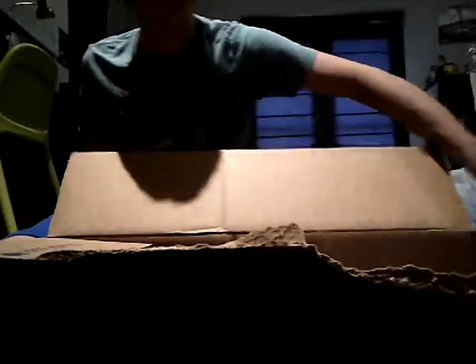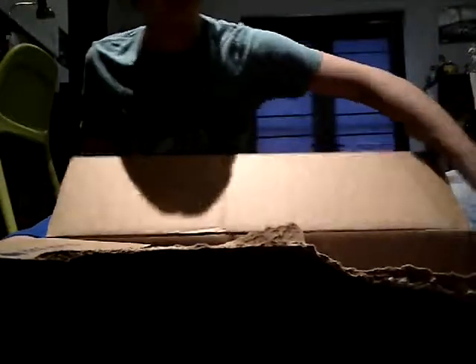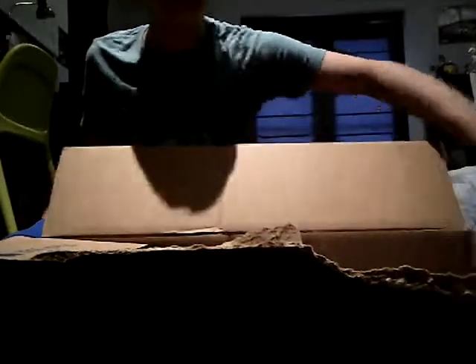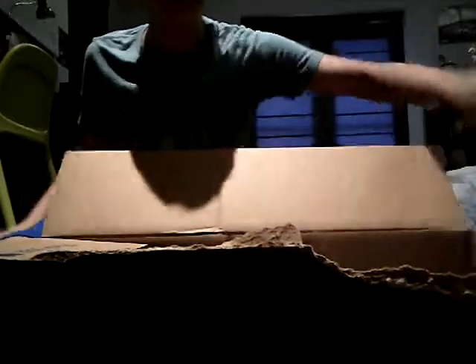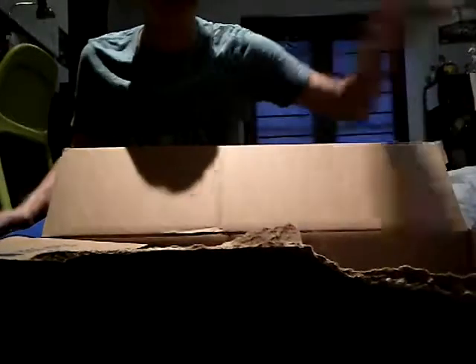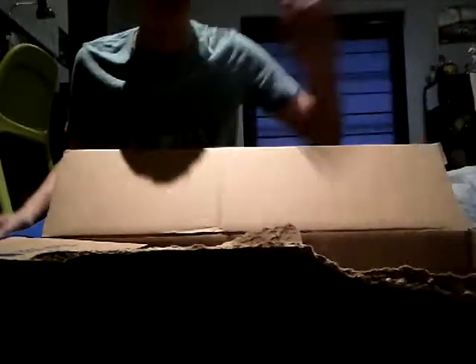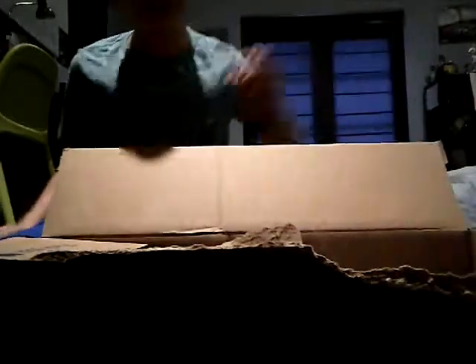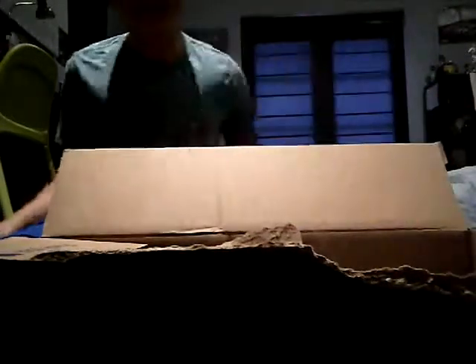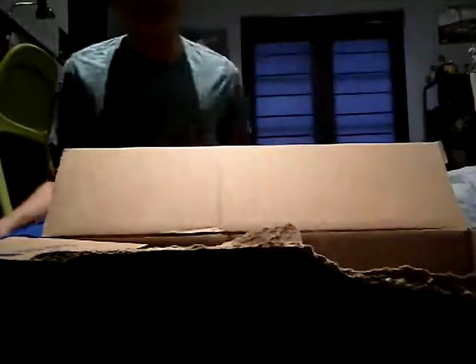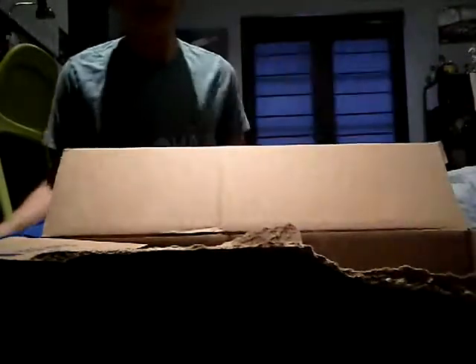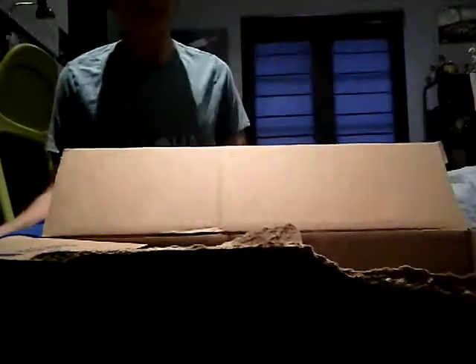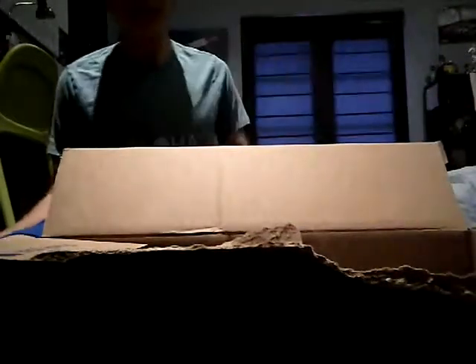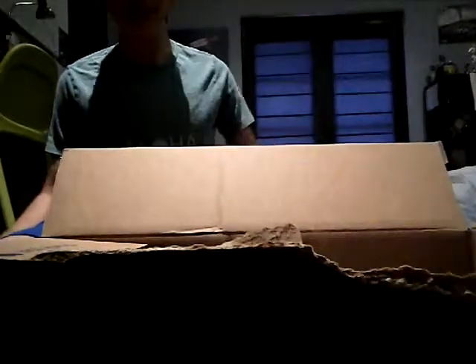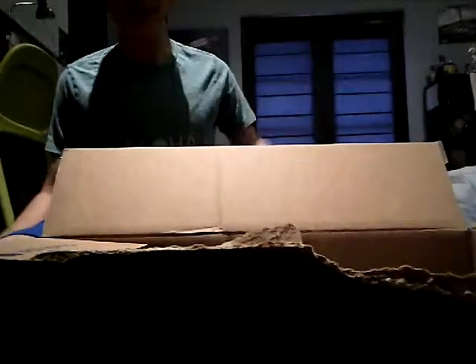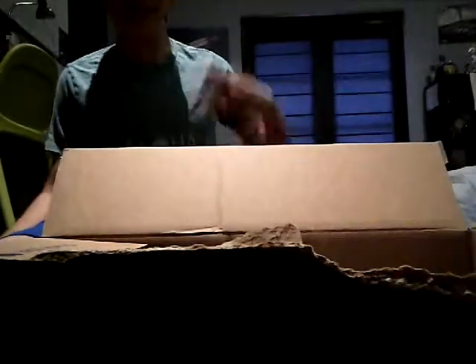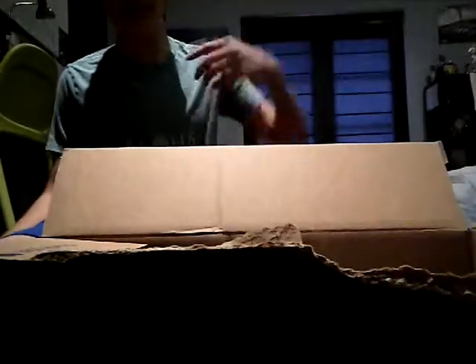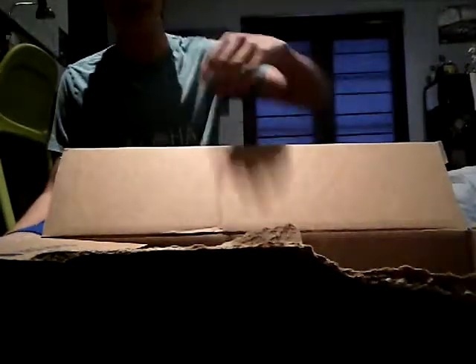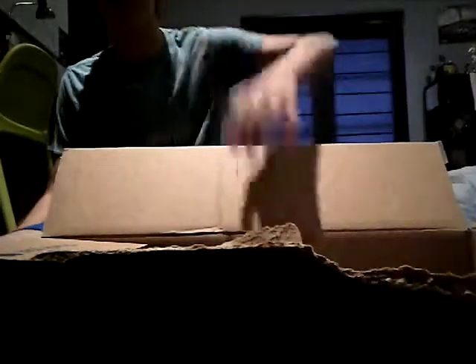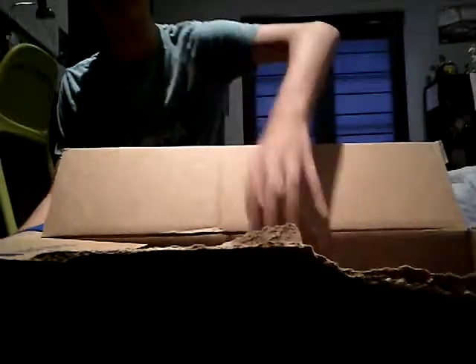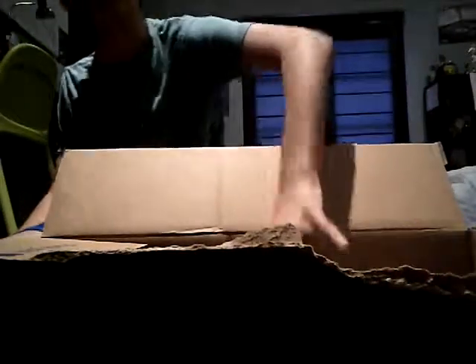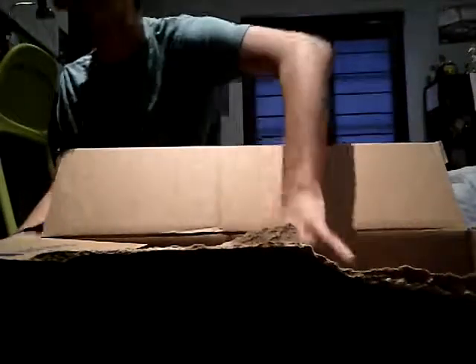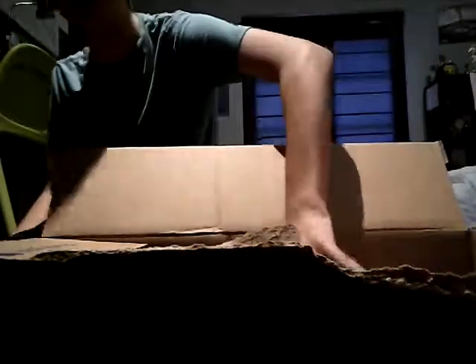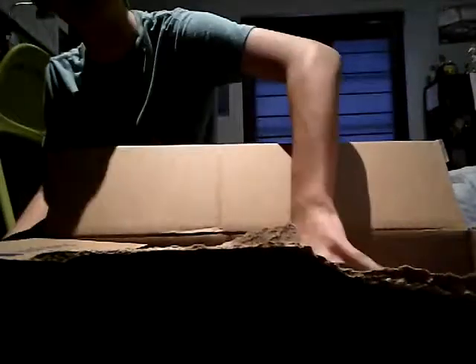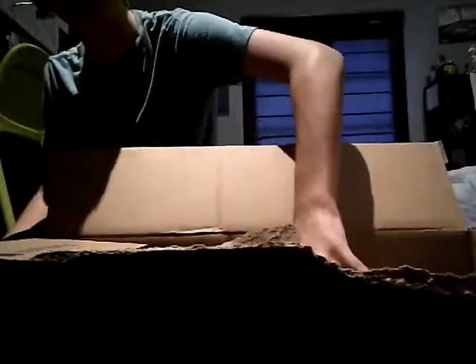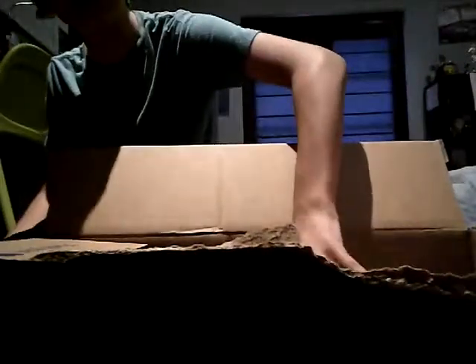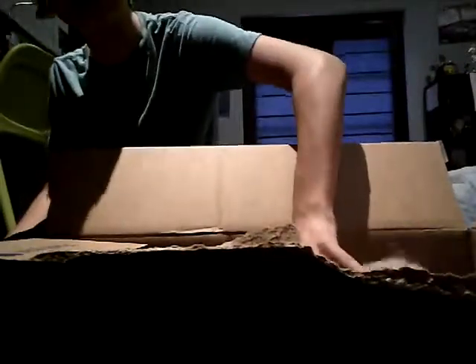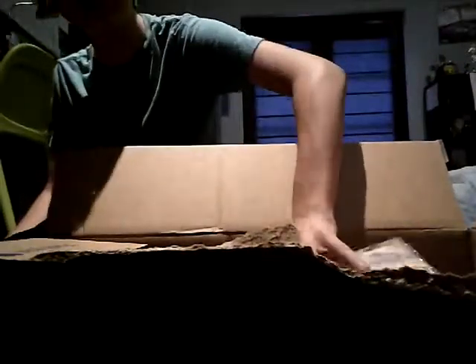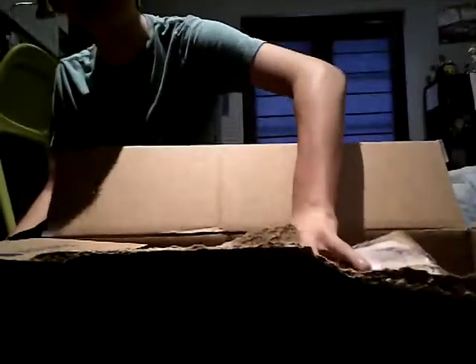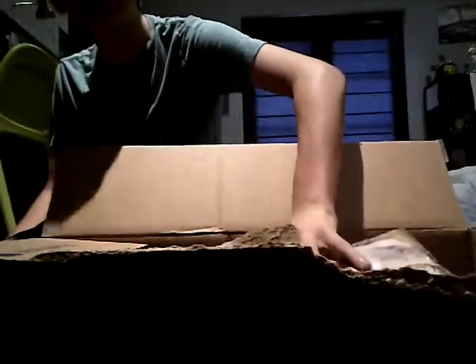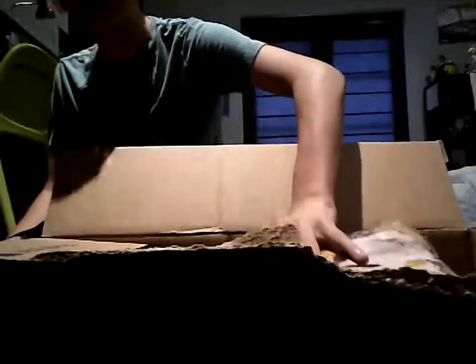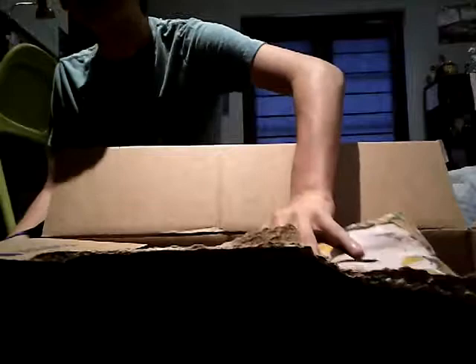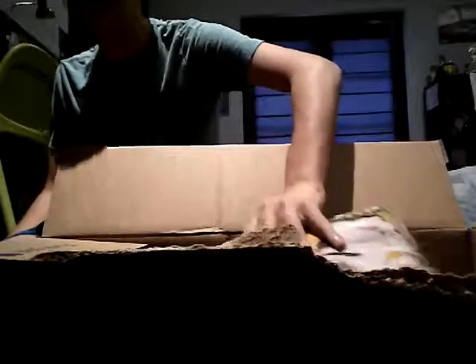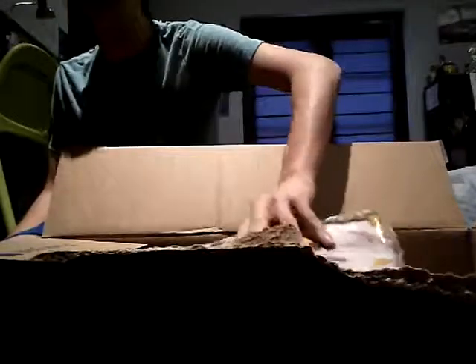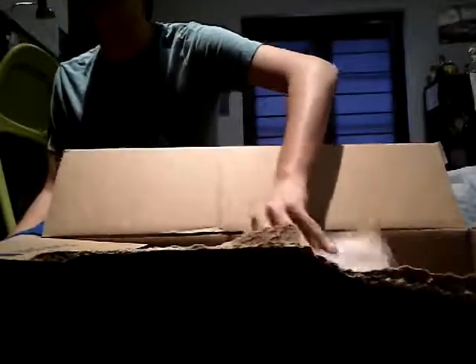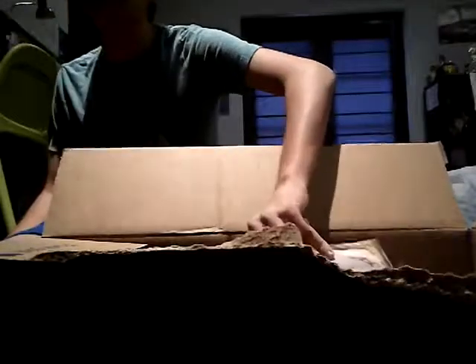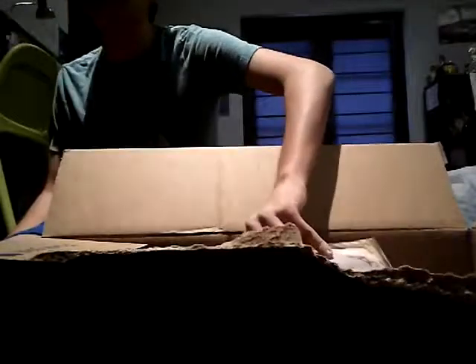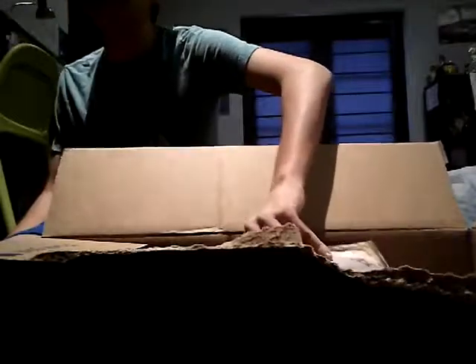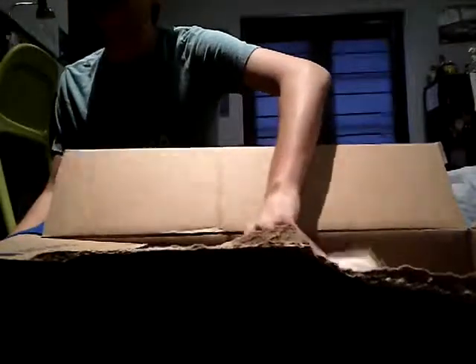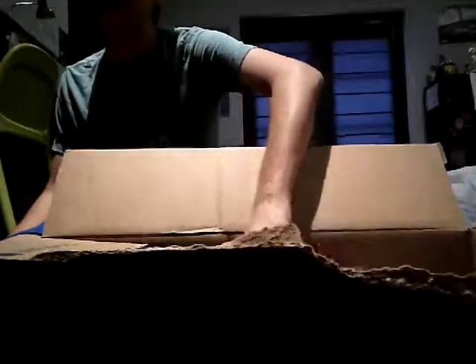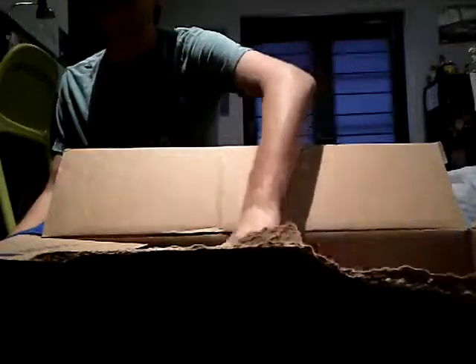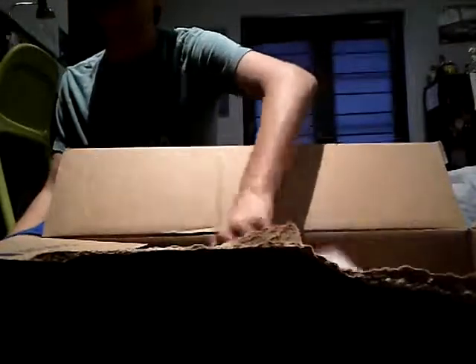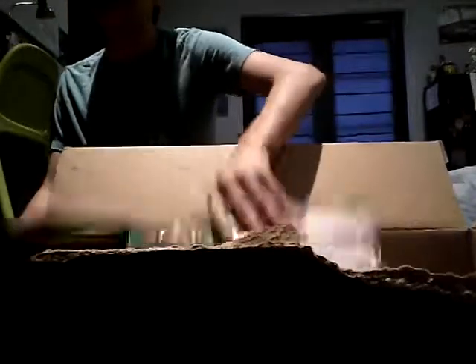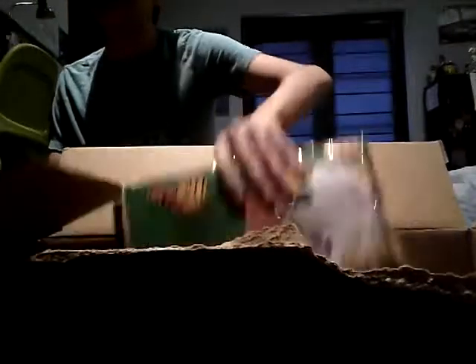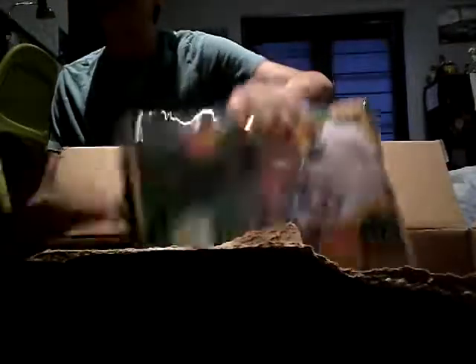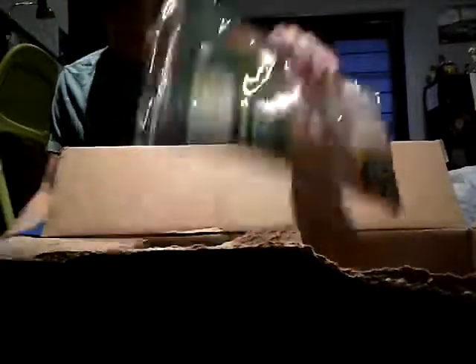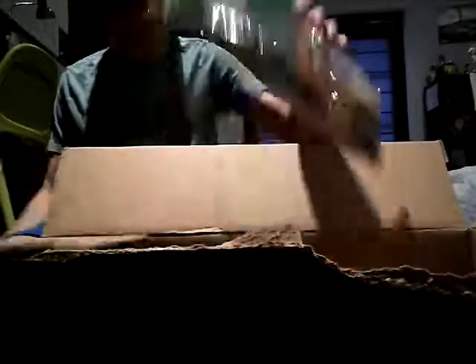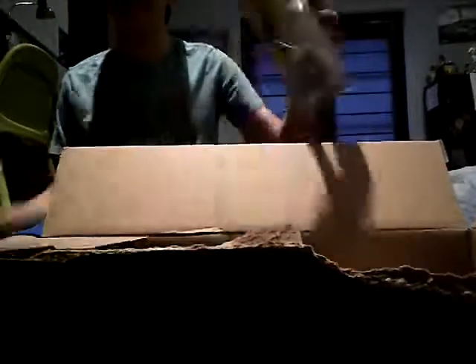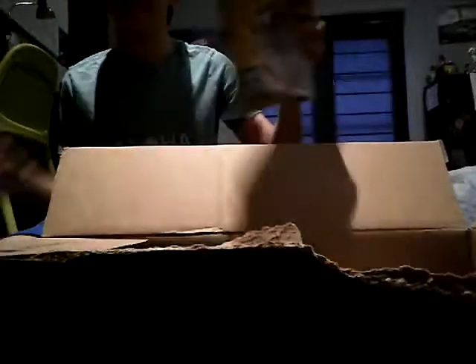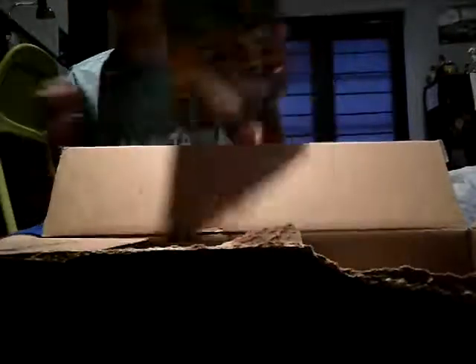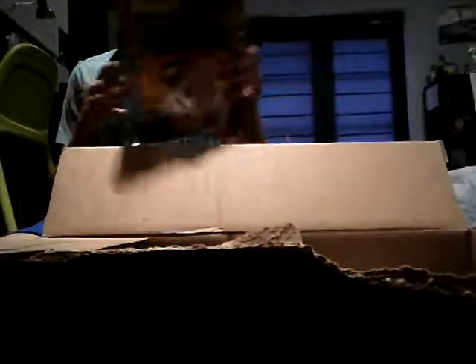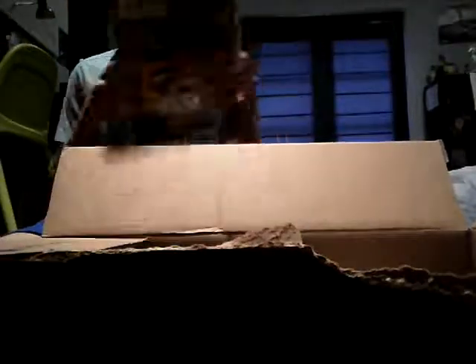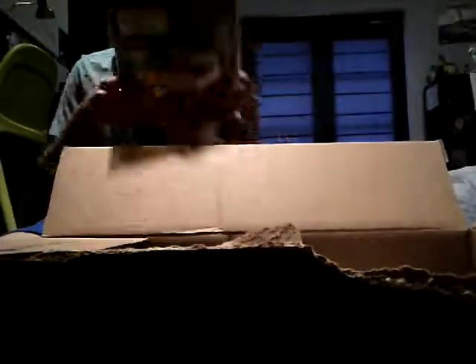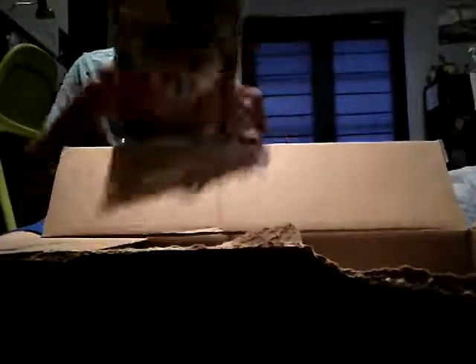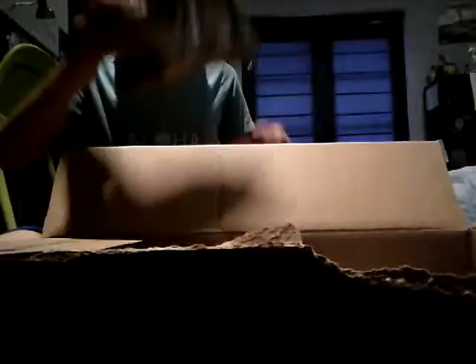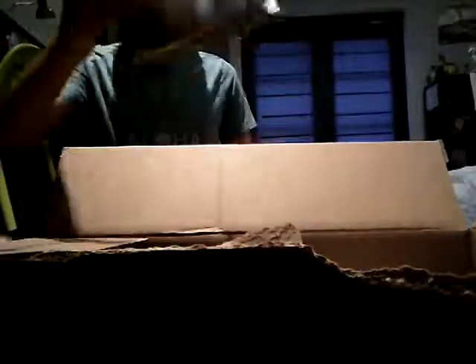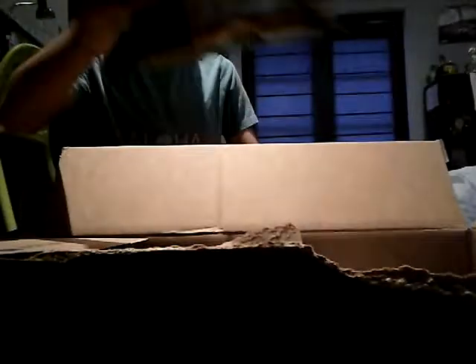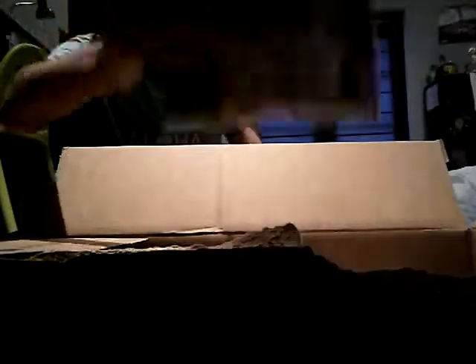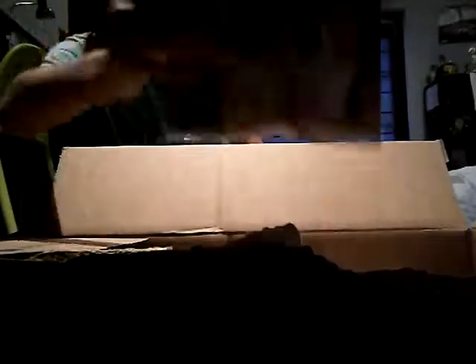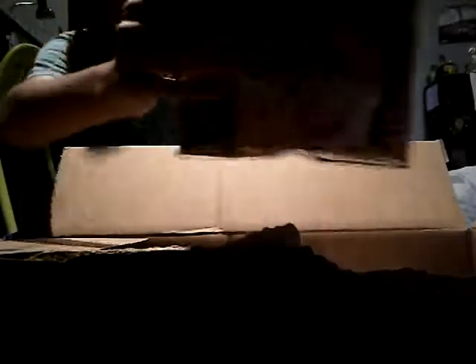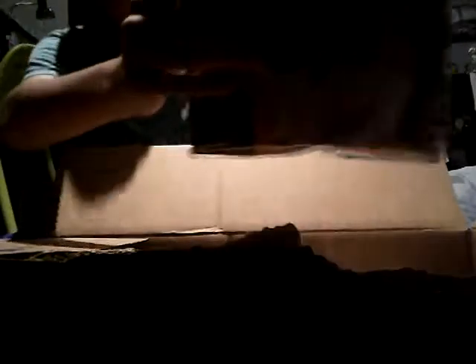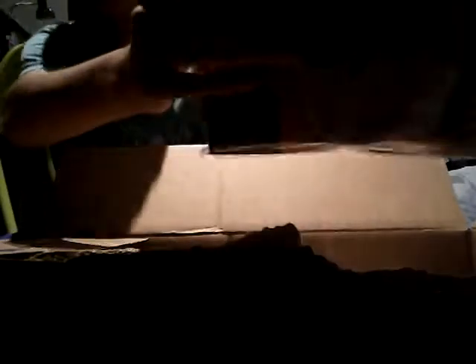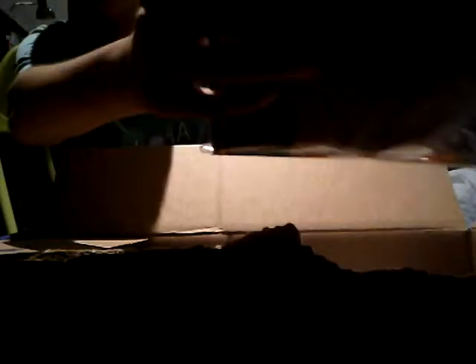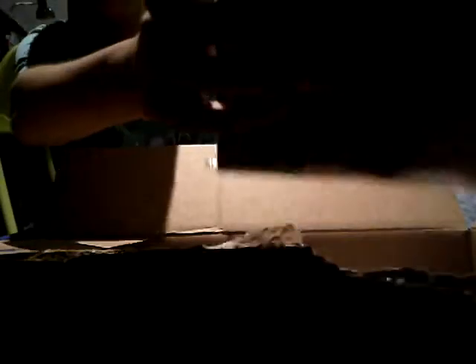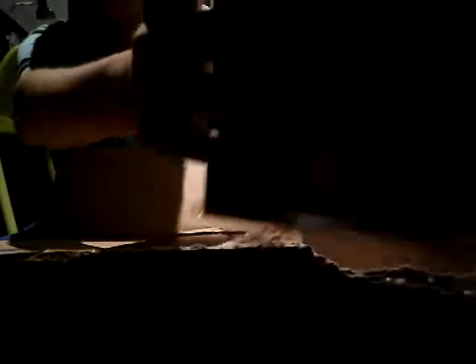So first let's pull the first thing out of here. It's not reptile related.